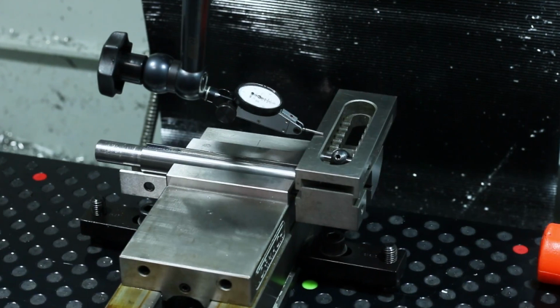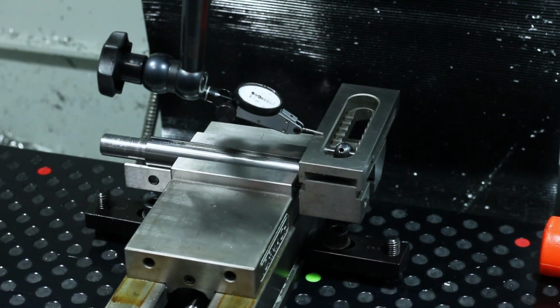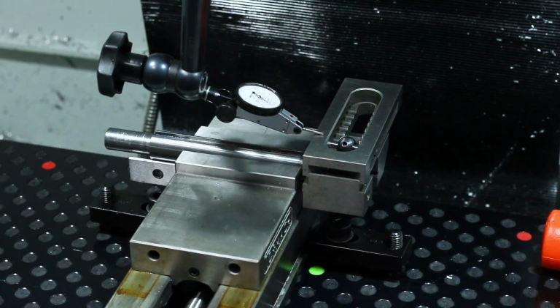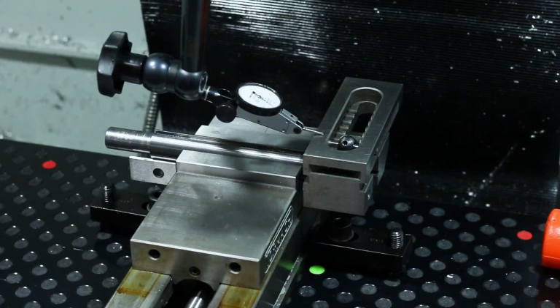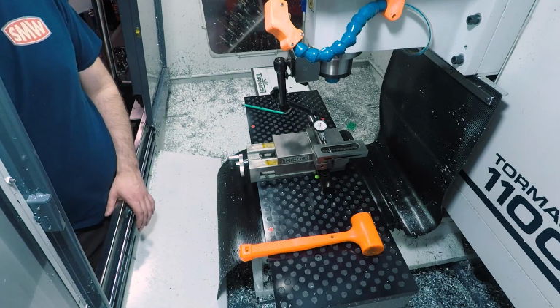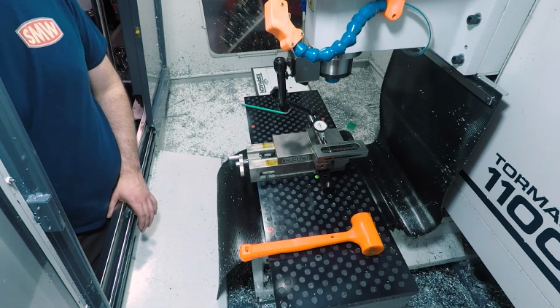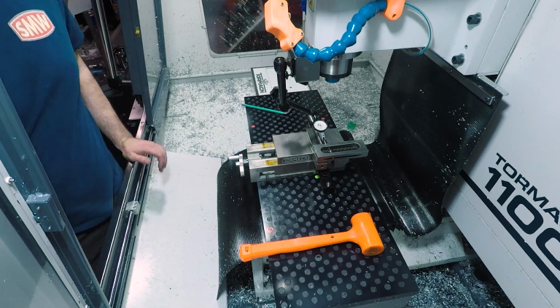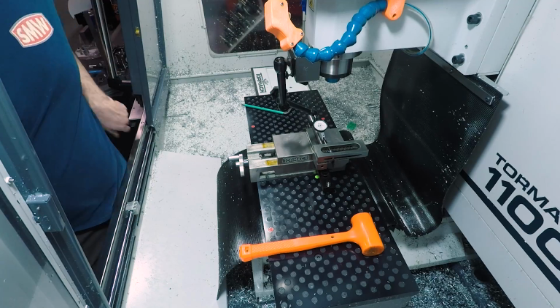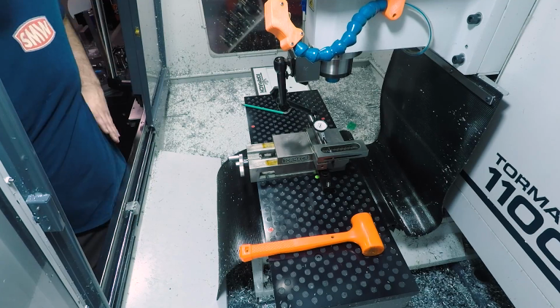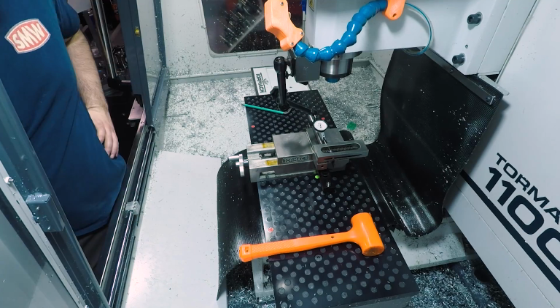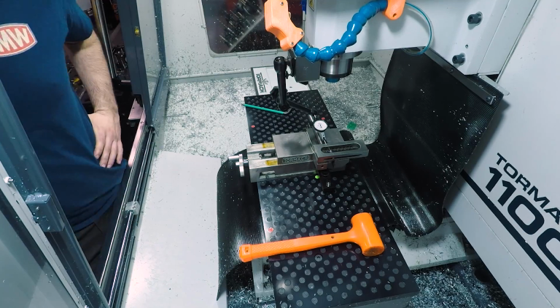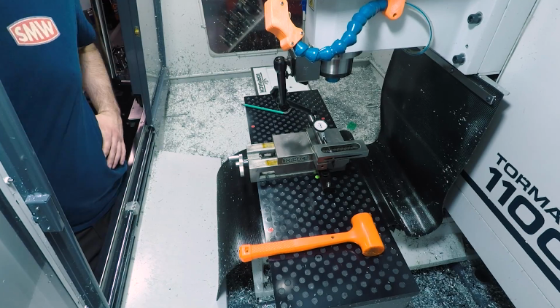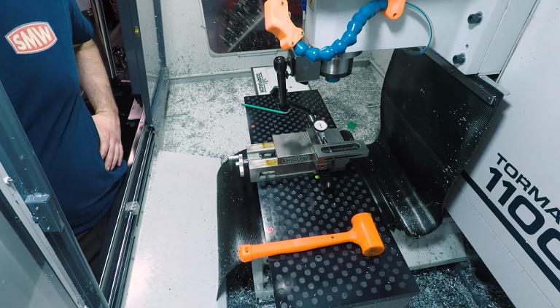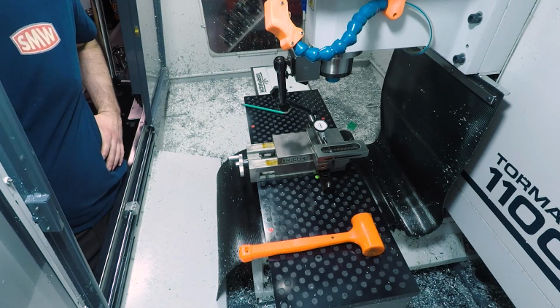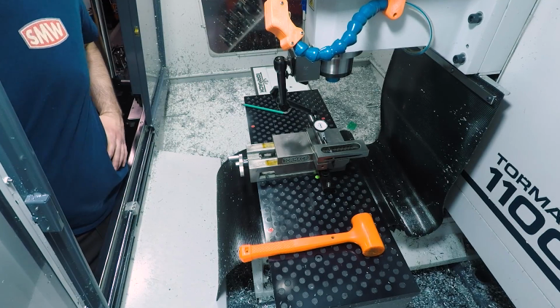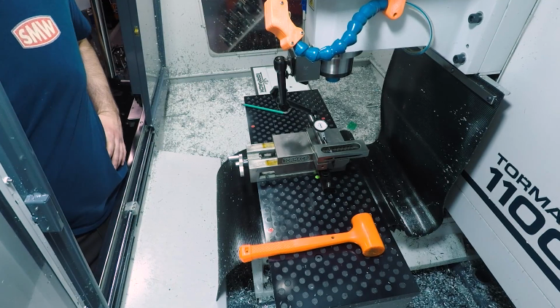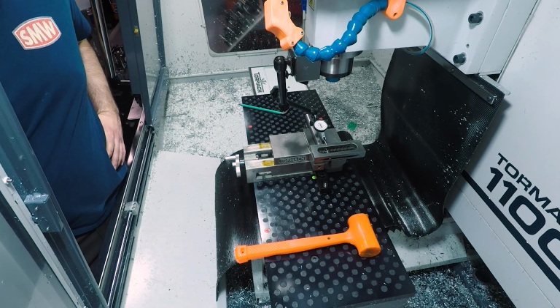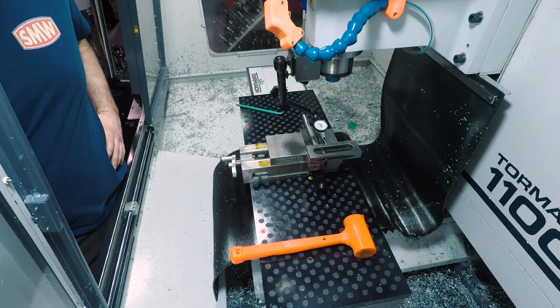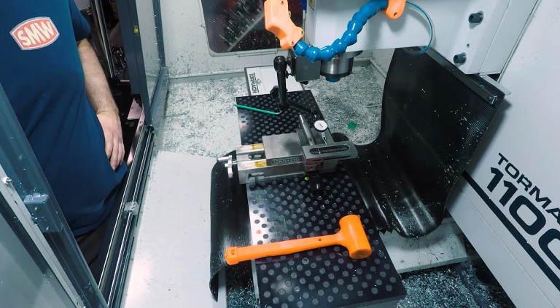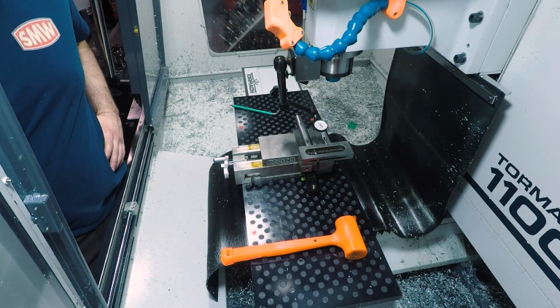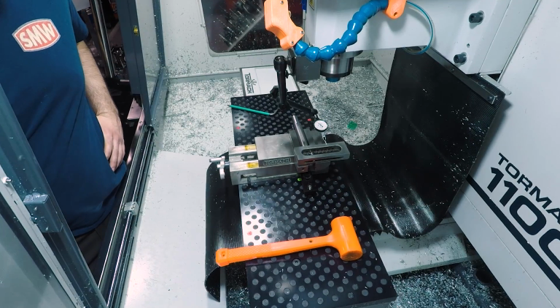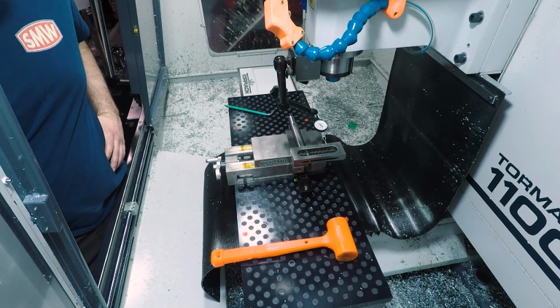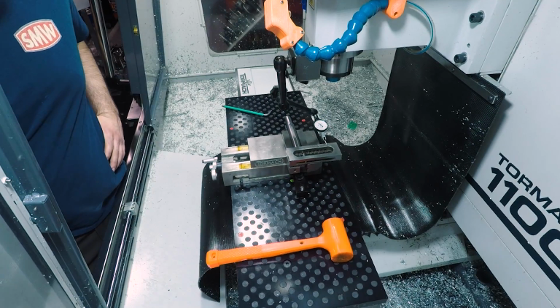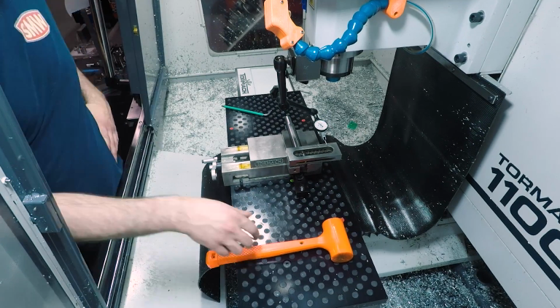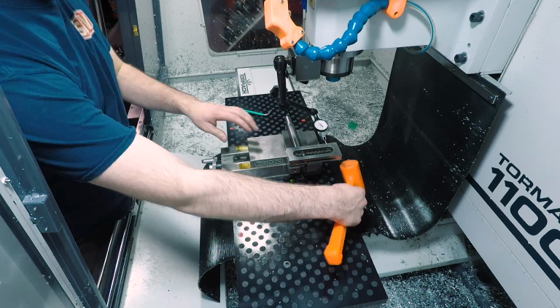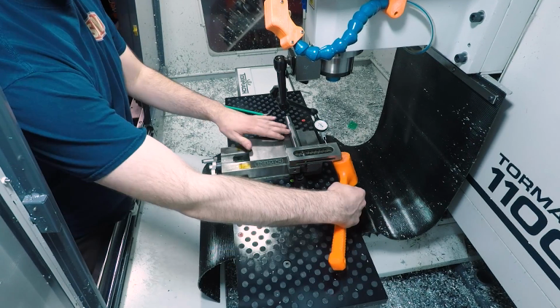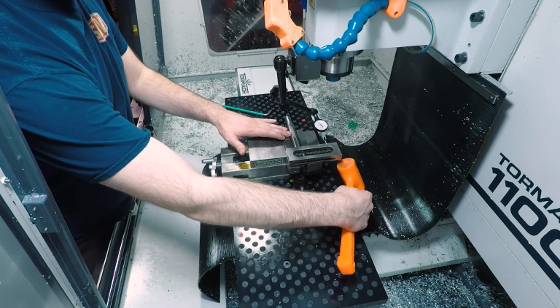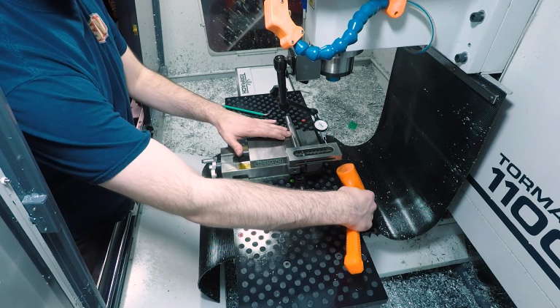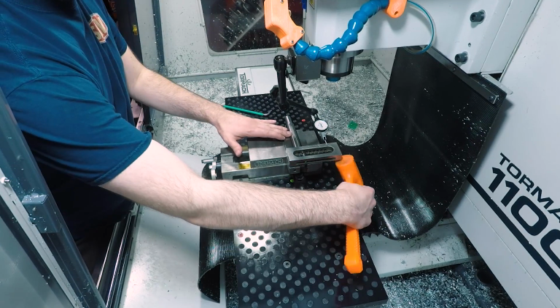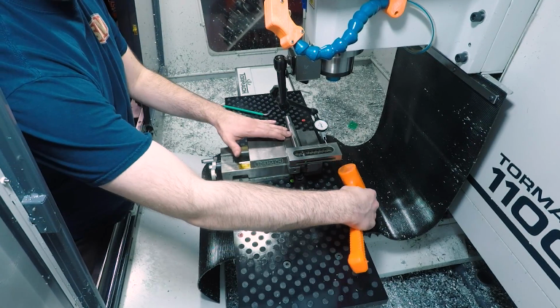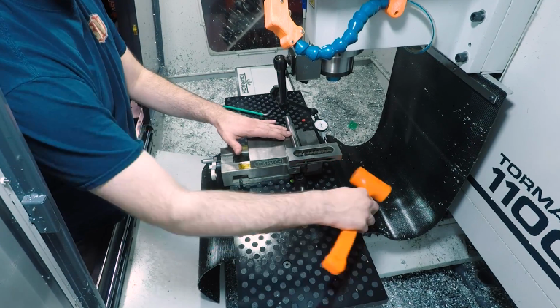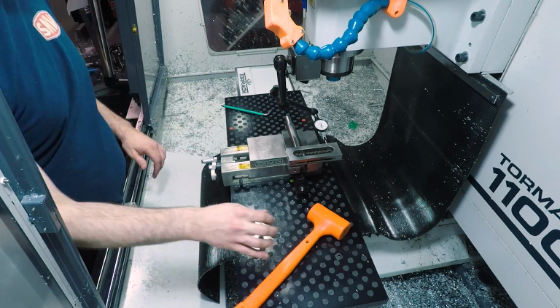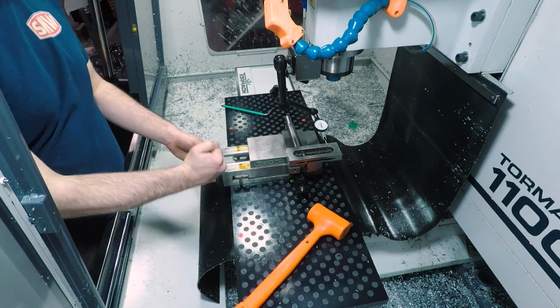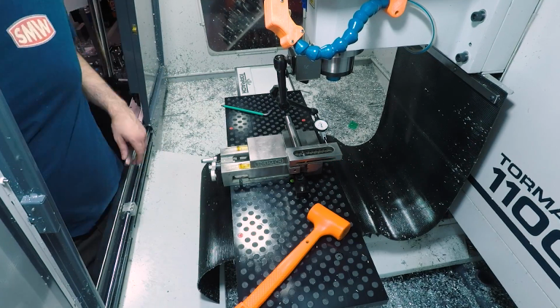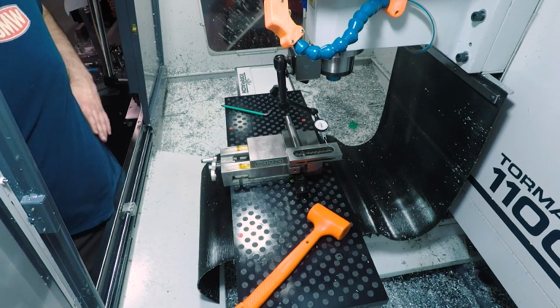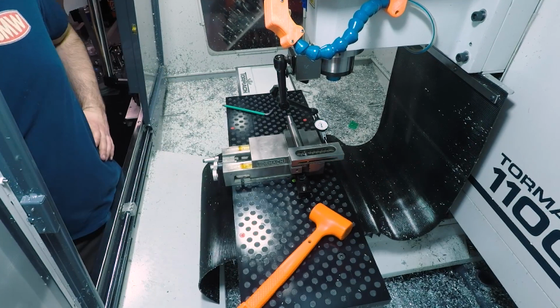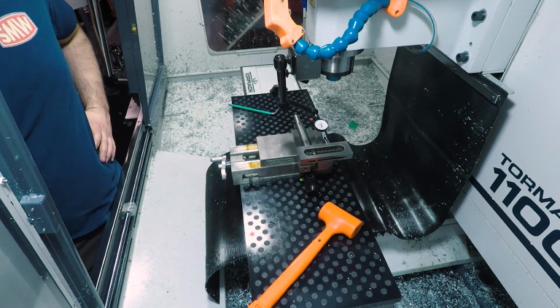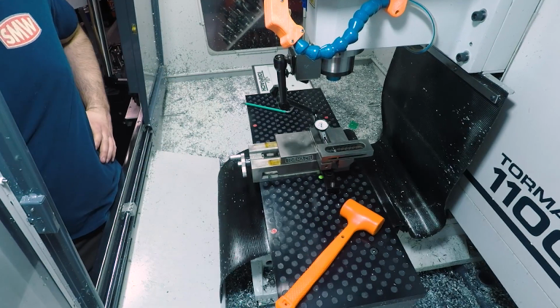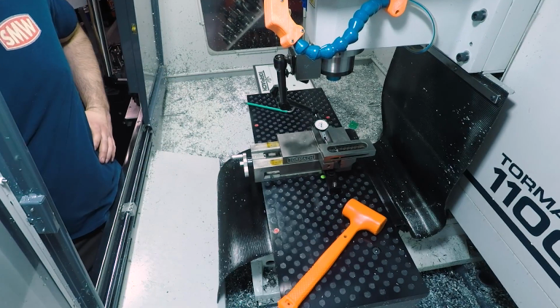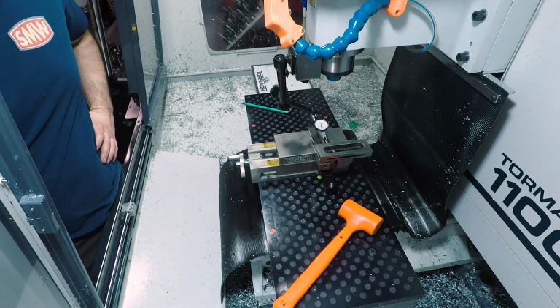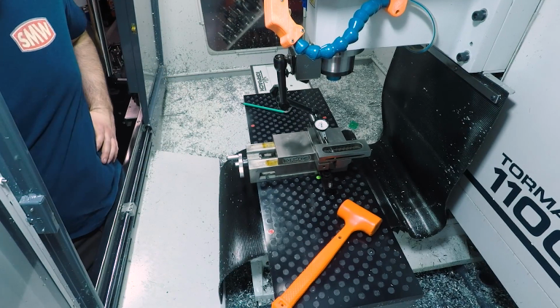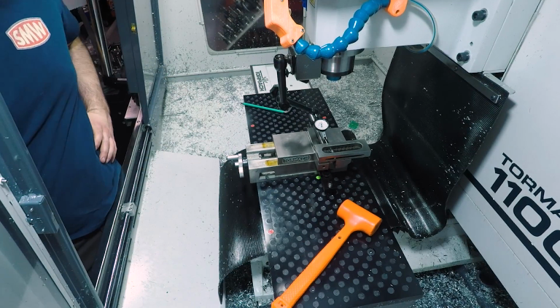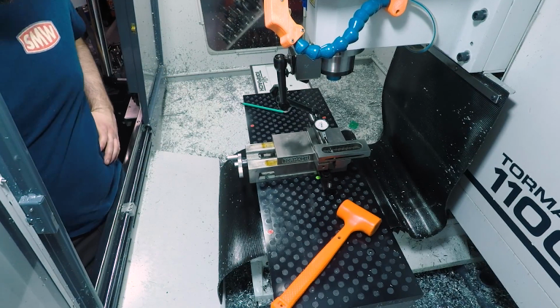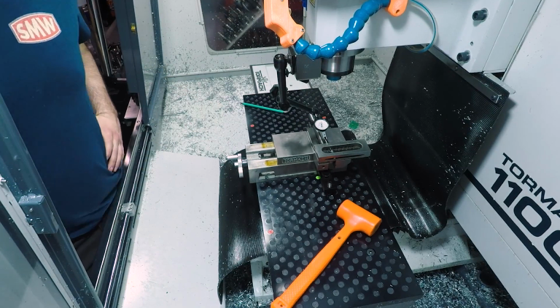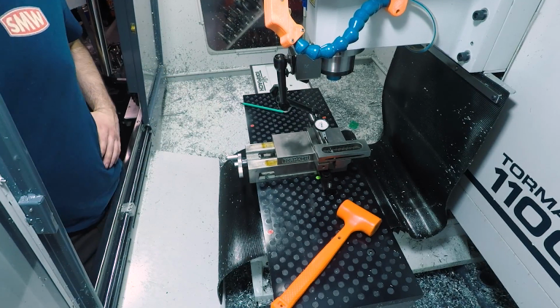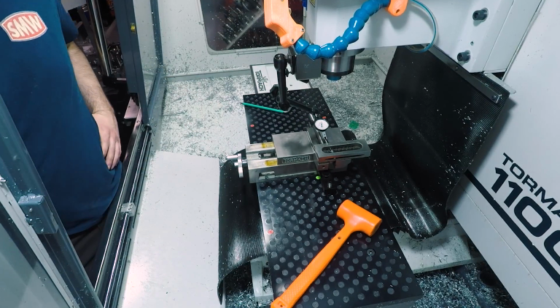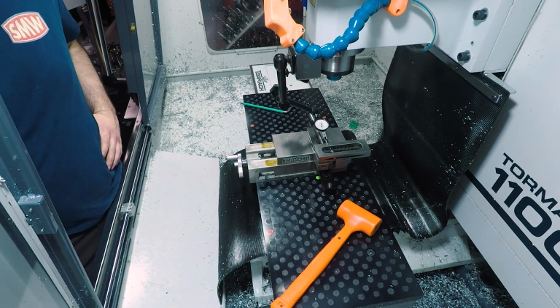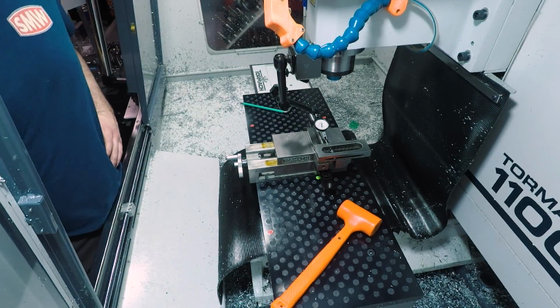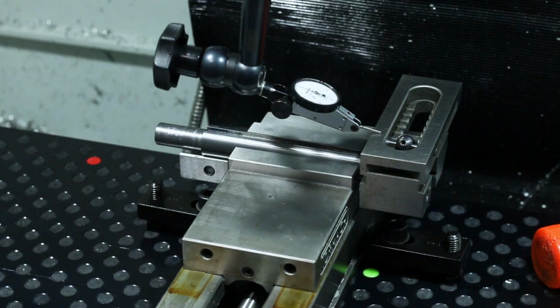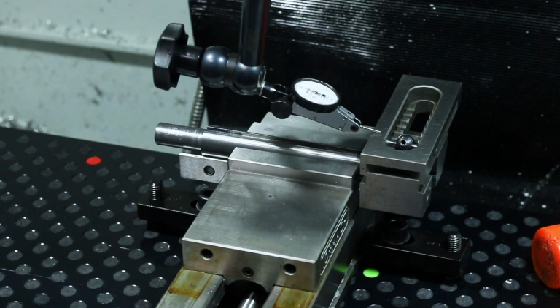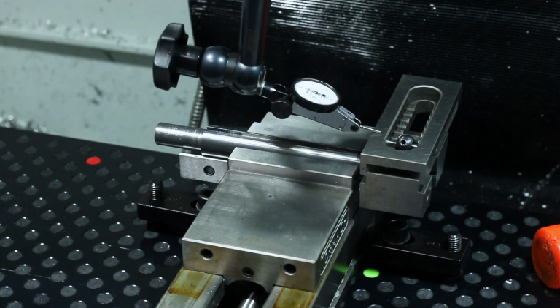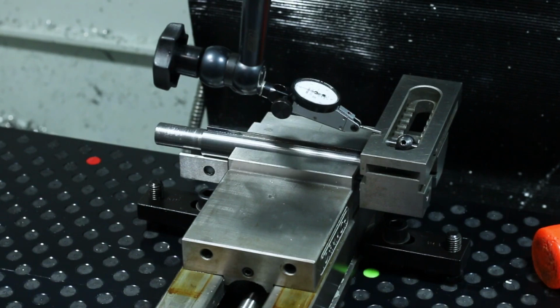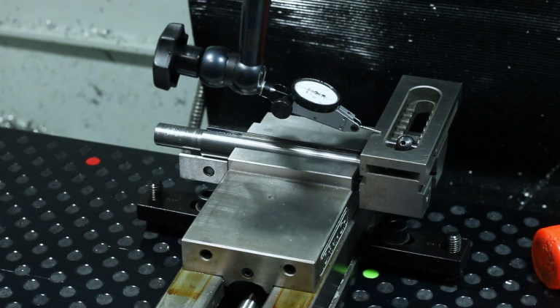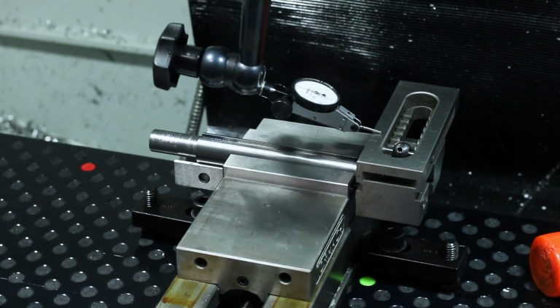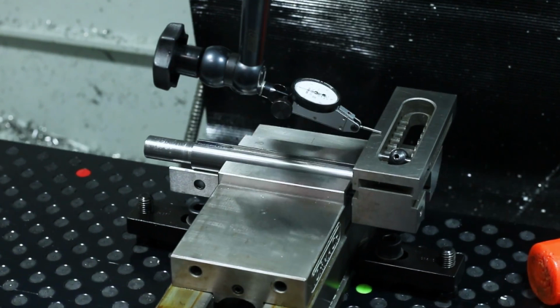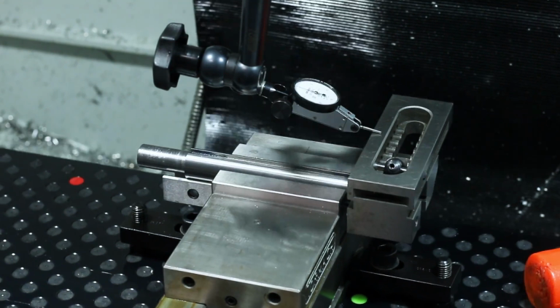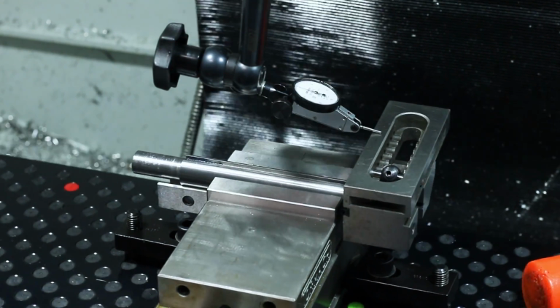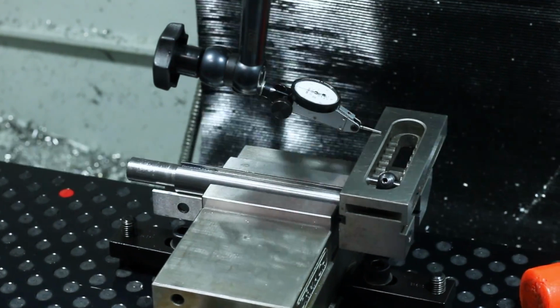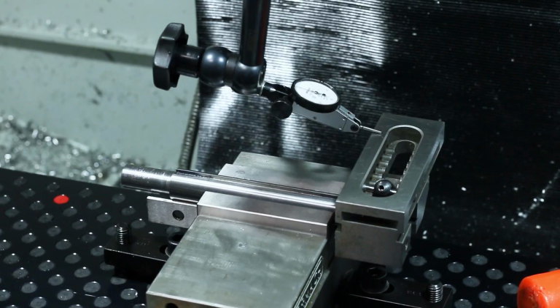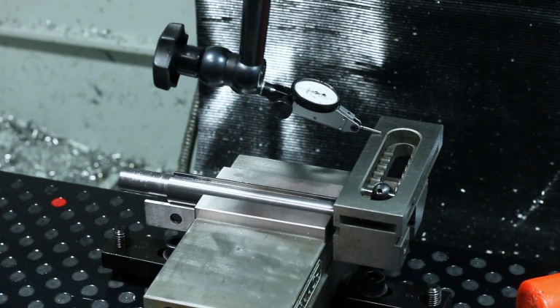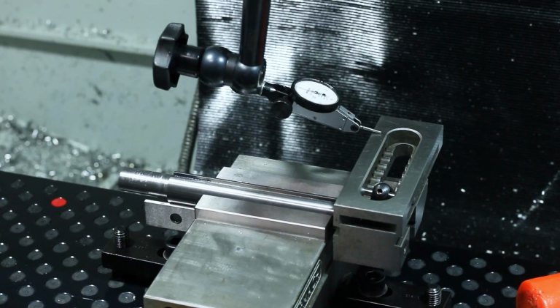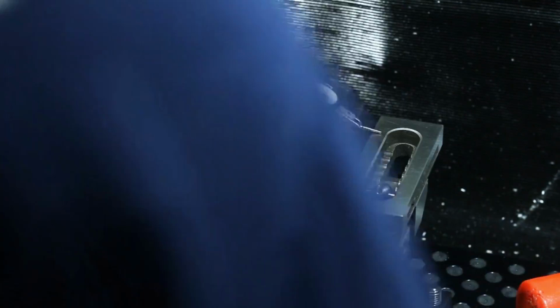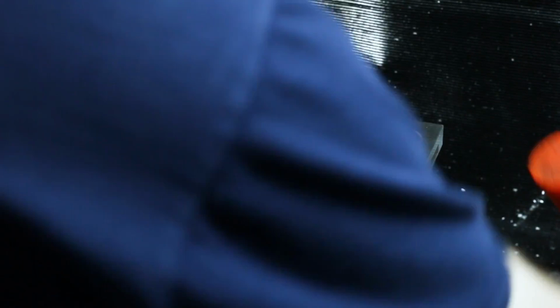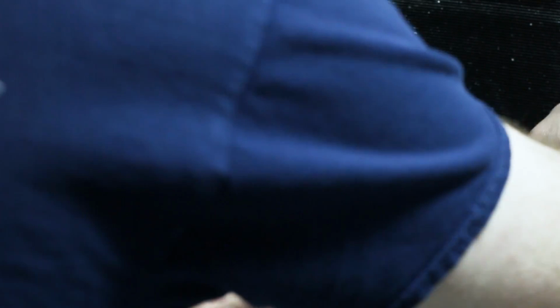It really isn't necessary for these keyways to be clocked to each other like I'm doing here, but I figured might as well get them as close as I can so it looks a little nicer.